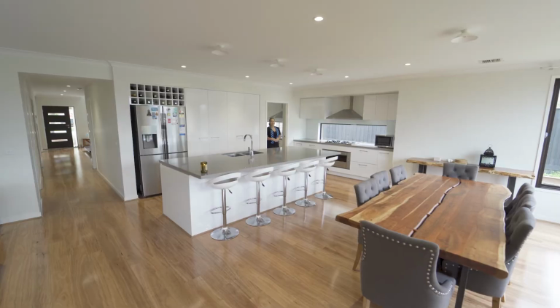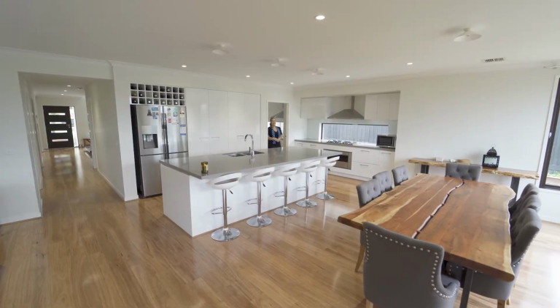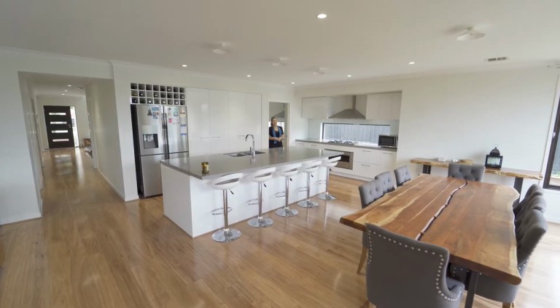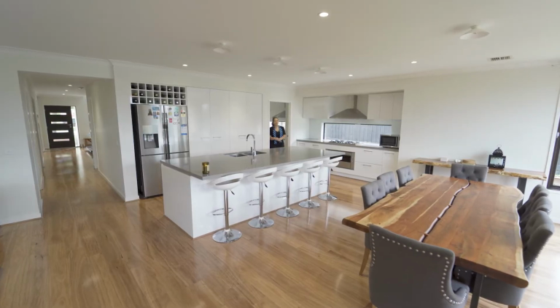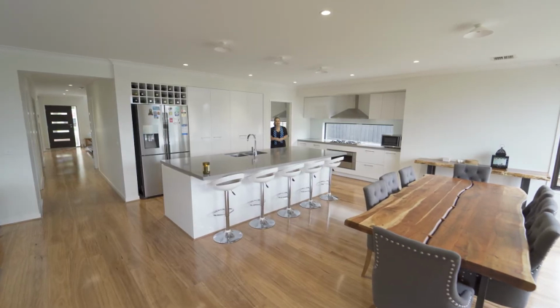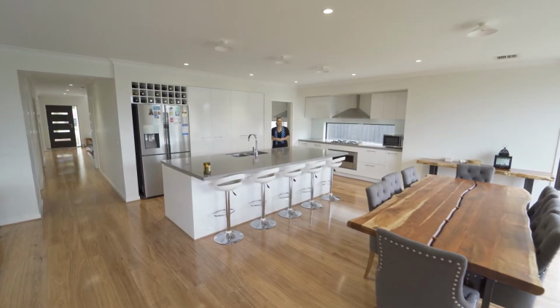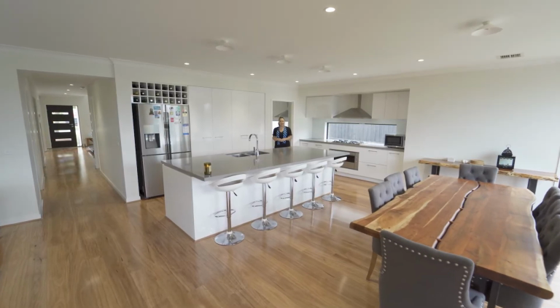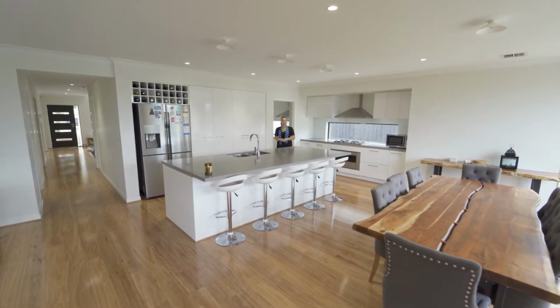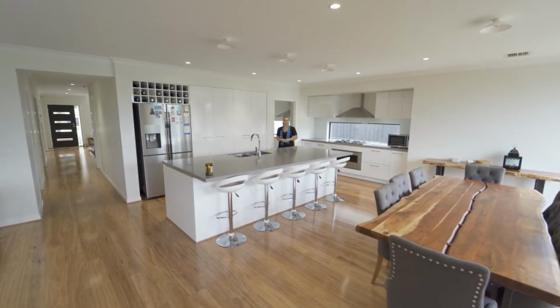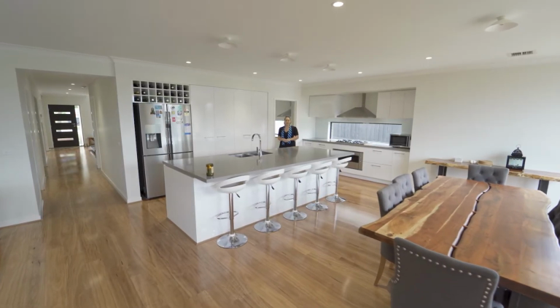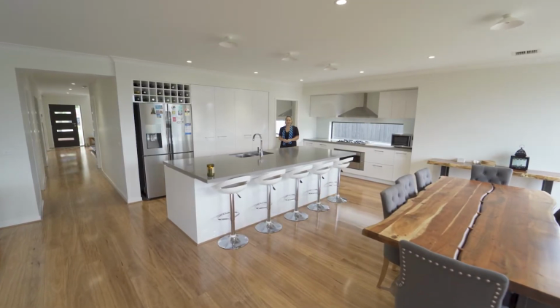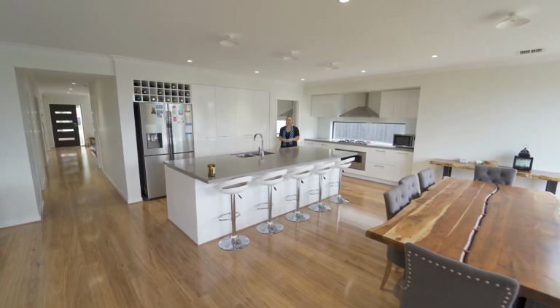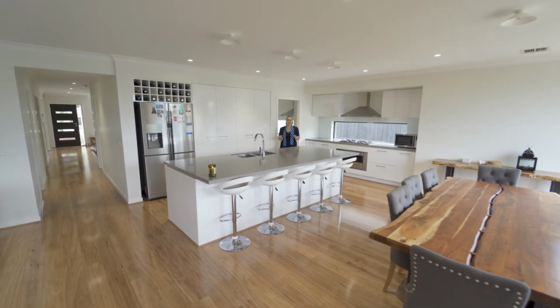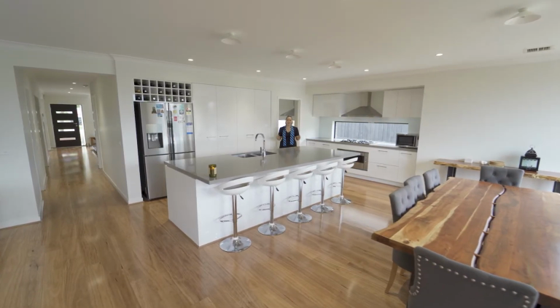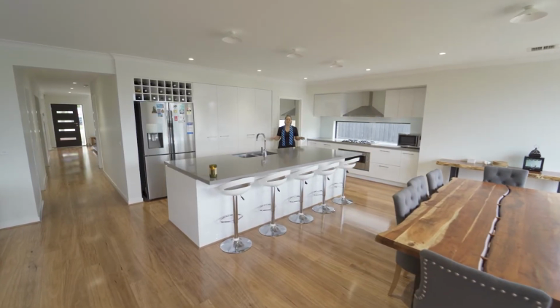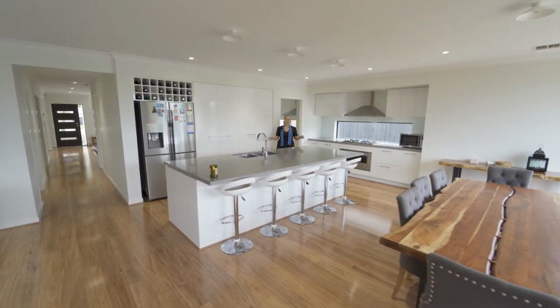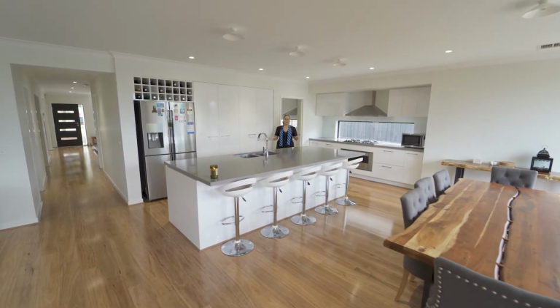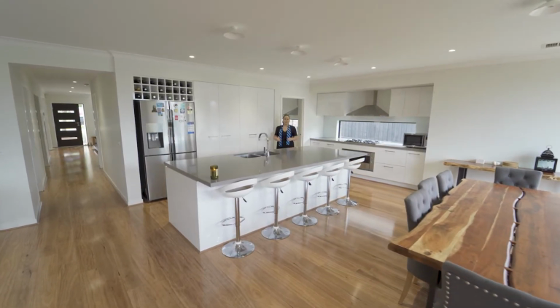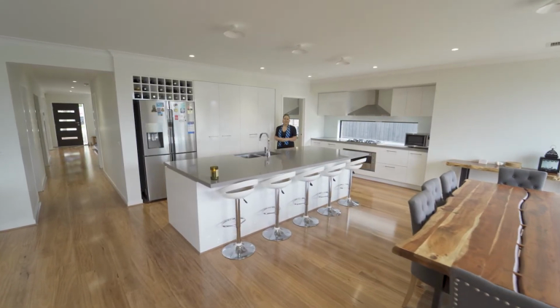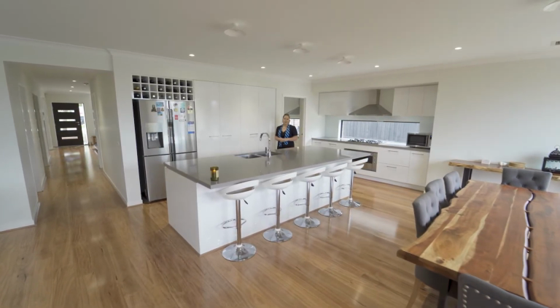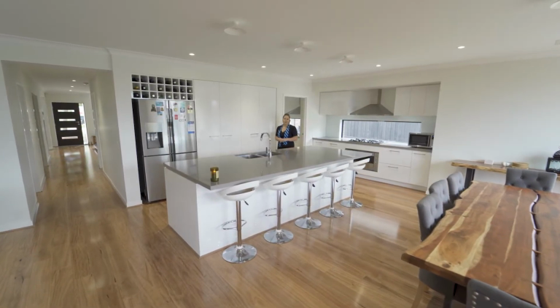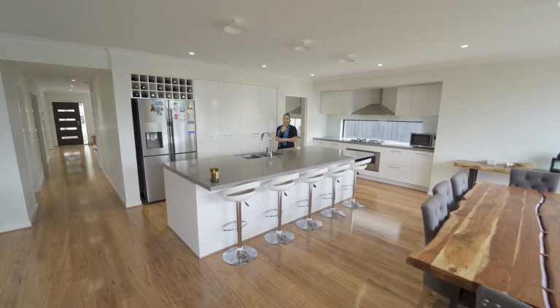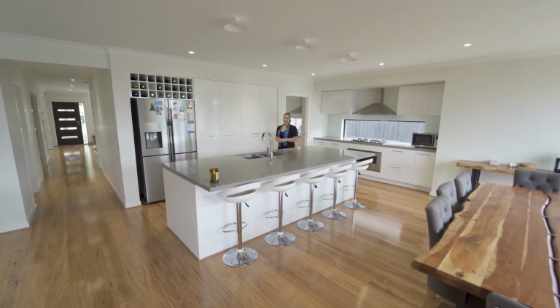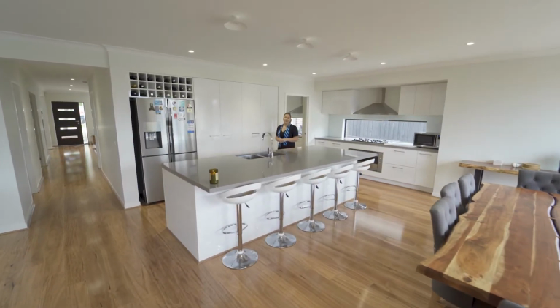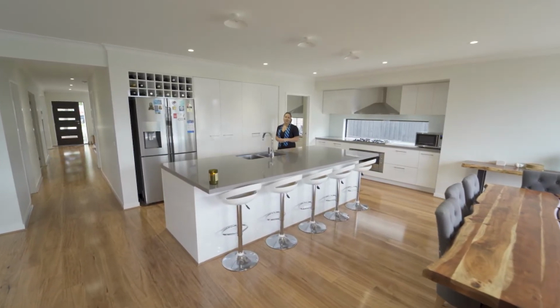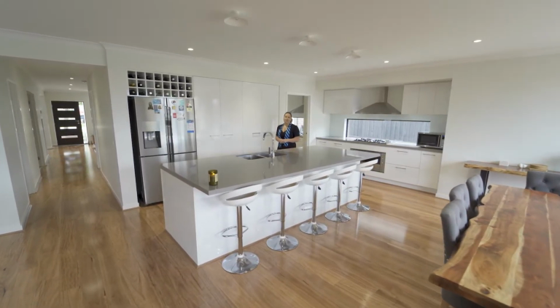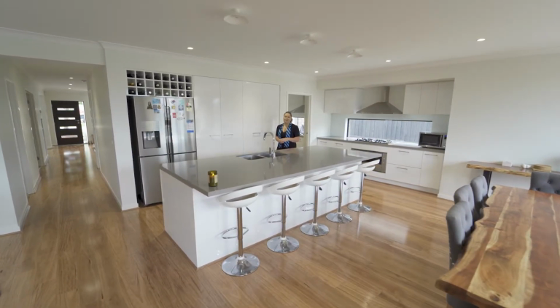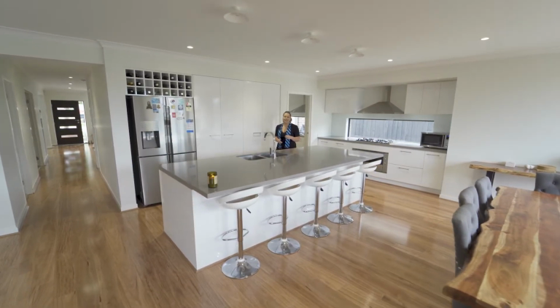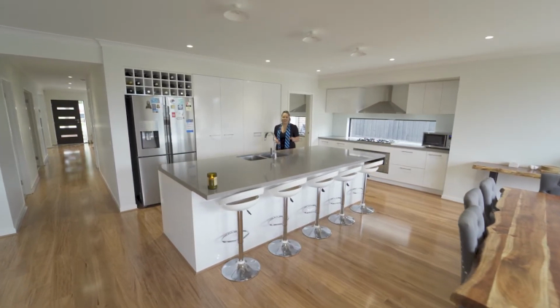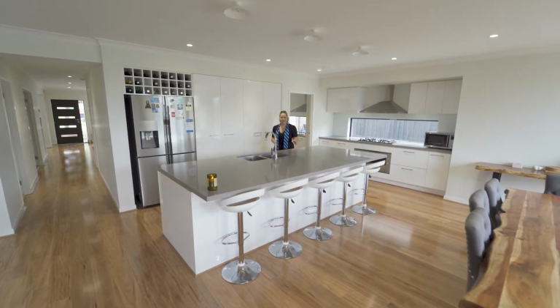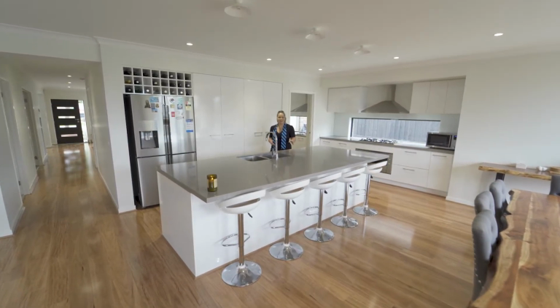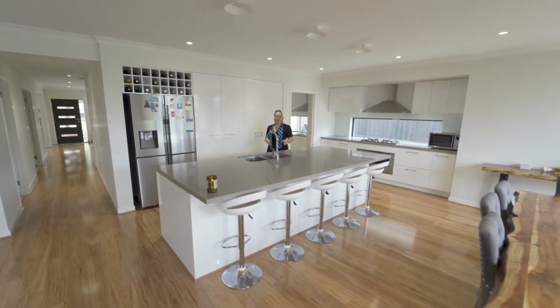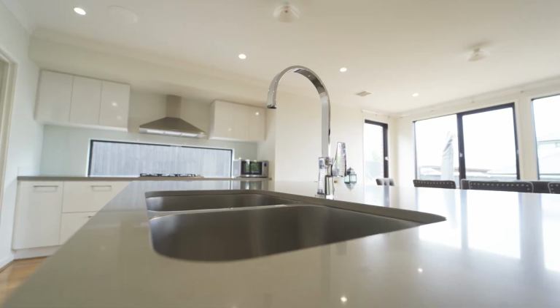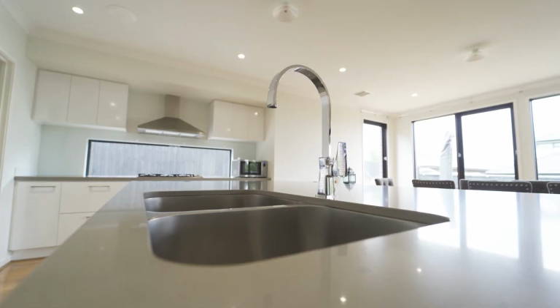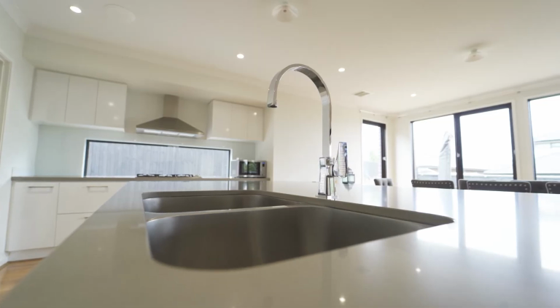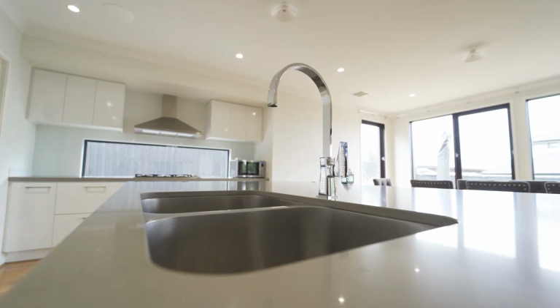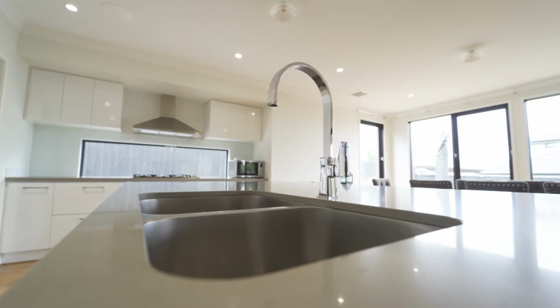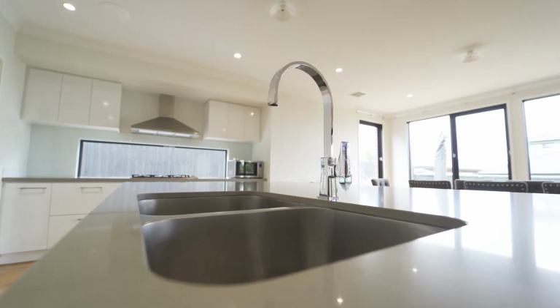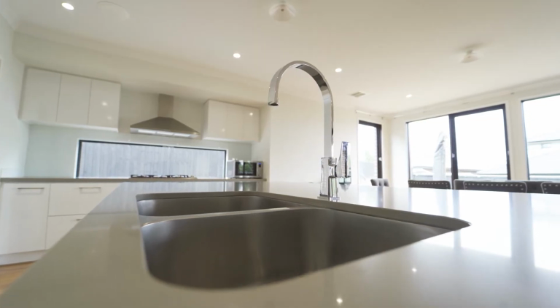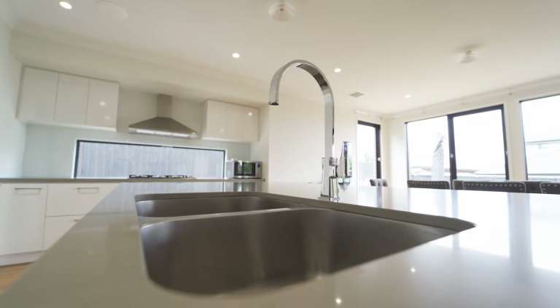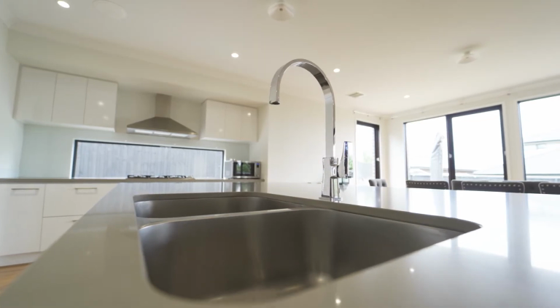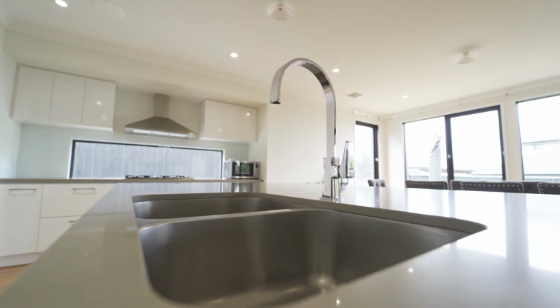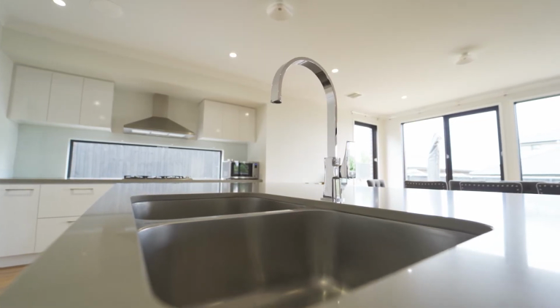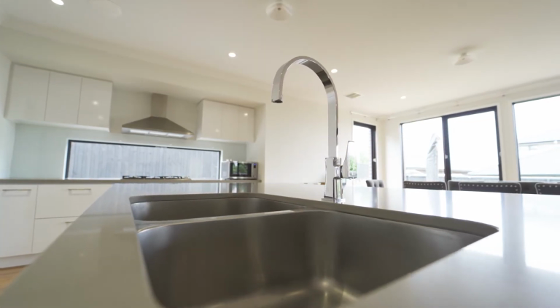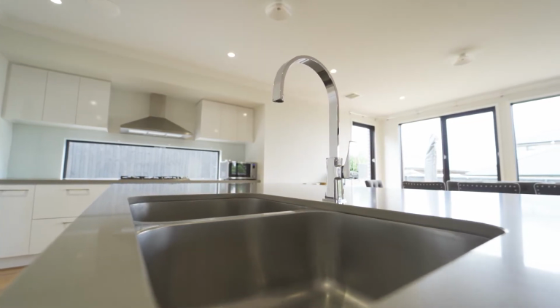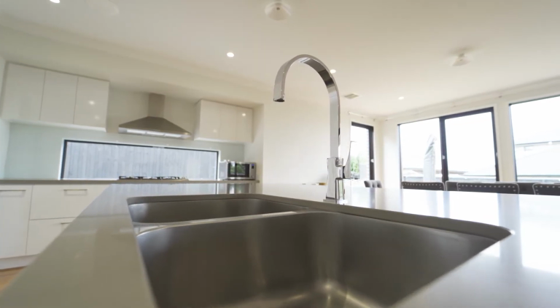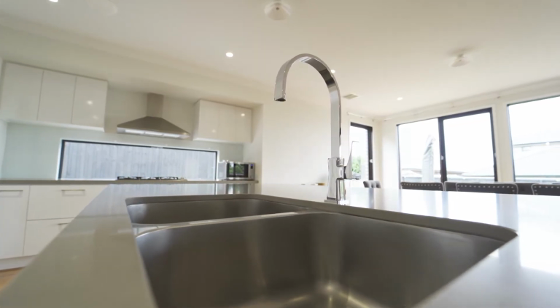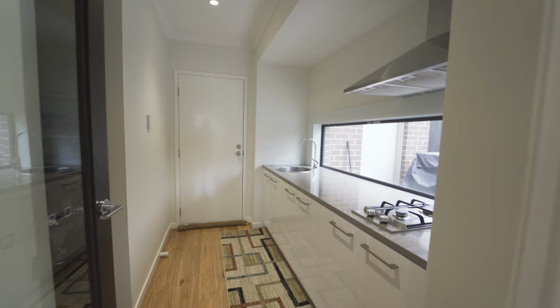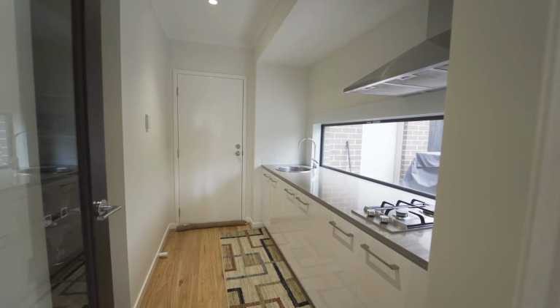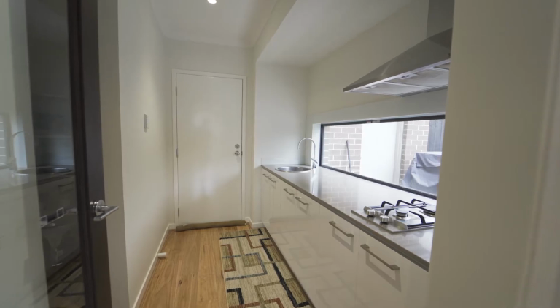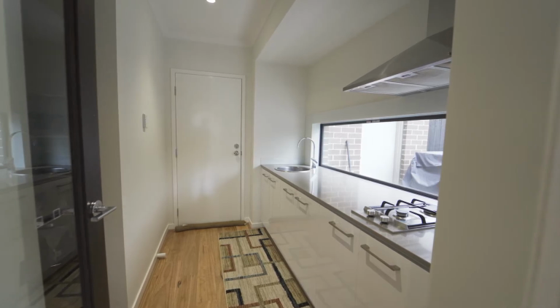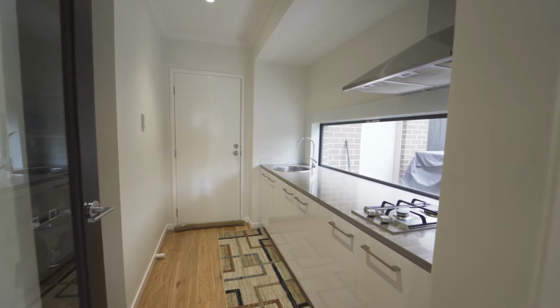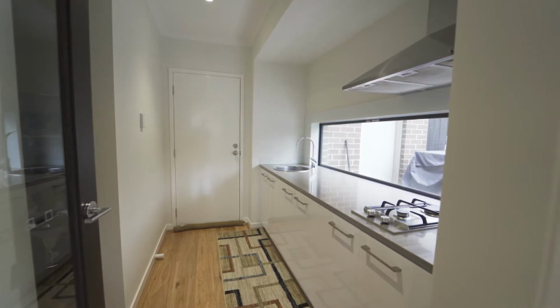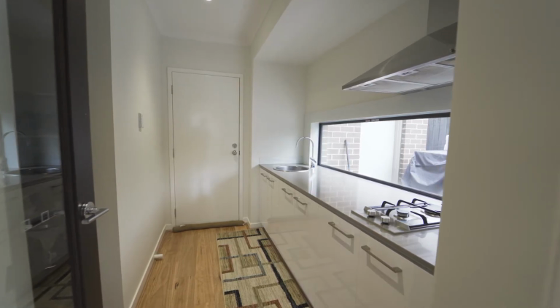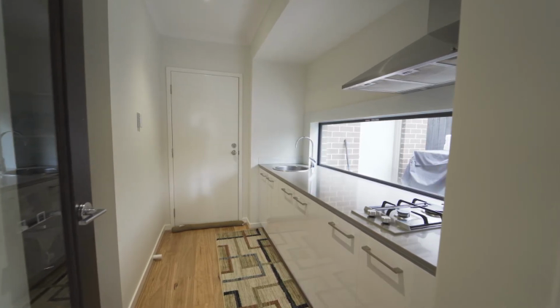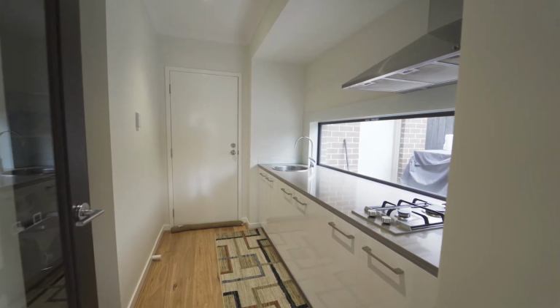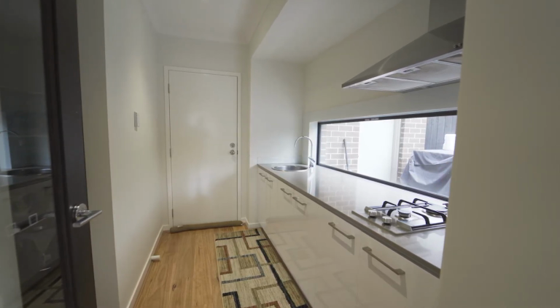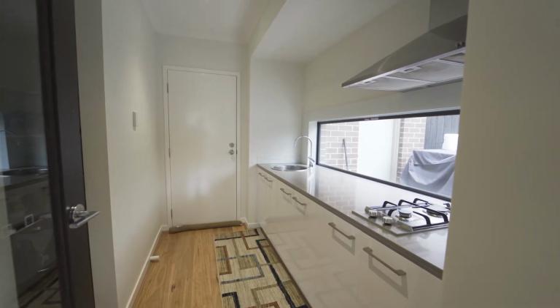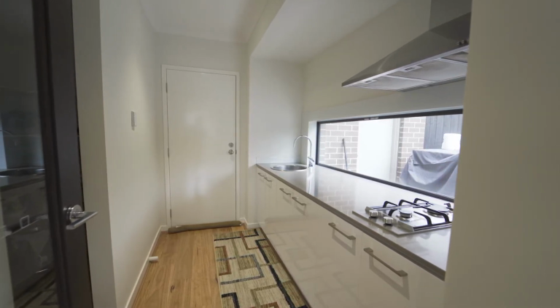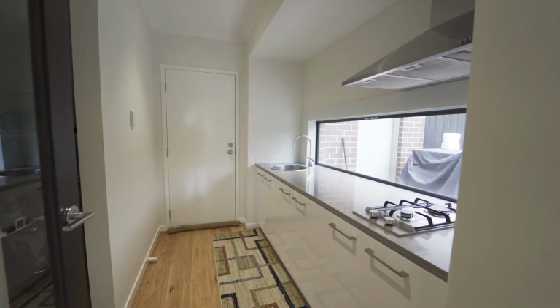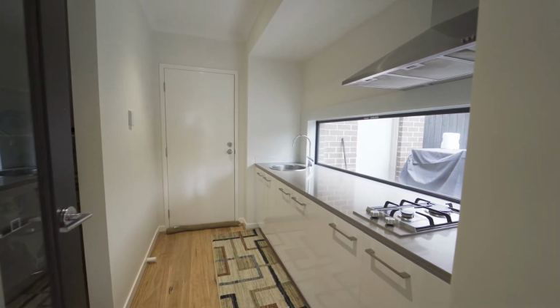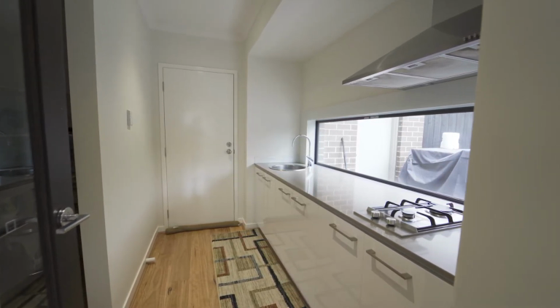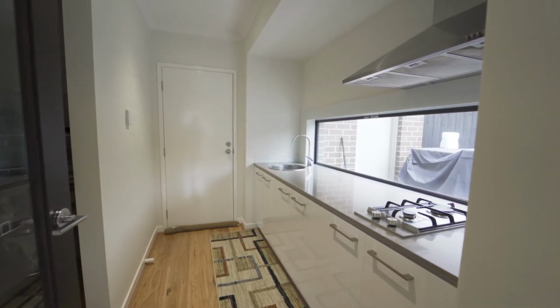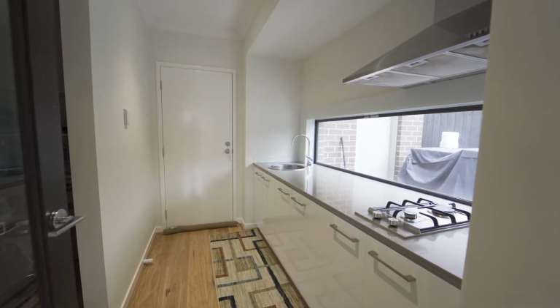Coming into the kitchen, you will not be disappointed with caesar stone benchtops, stainless steel appliances and of course your very own butler's pantry.